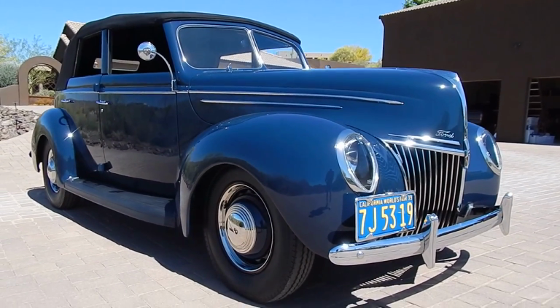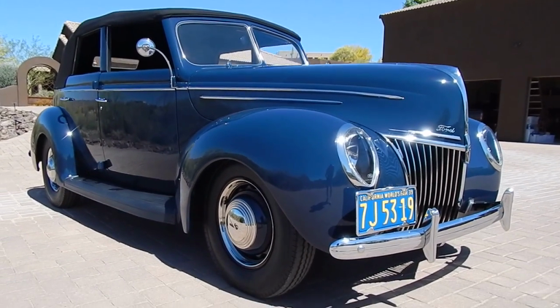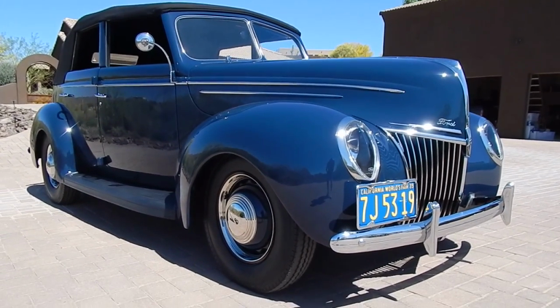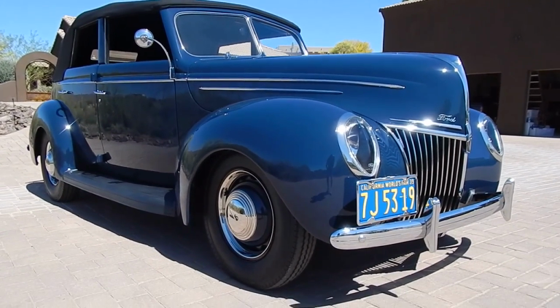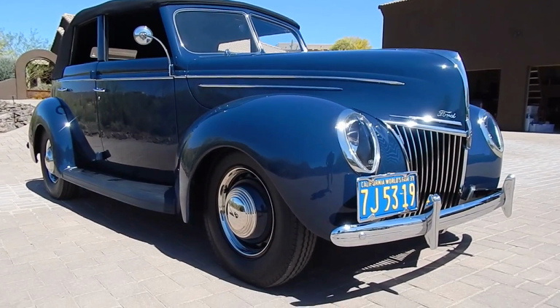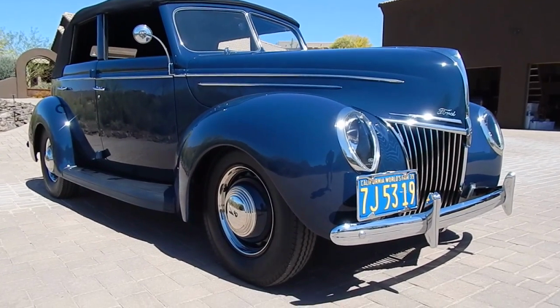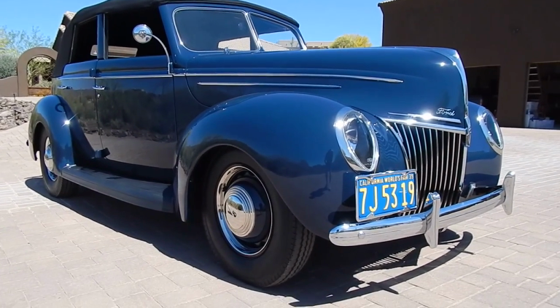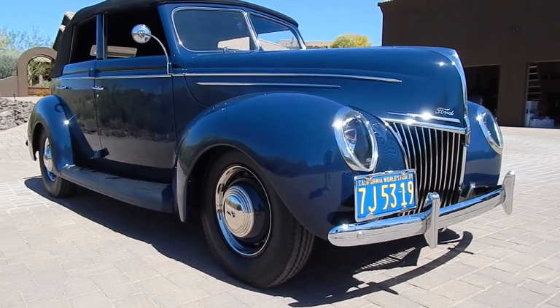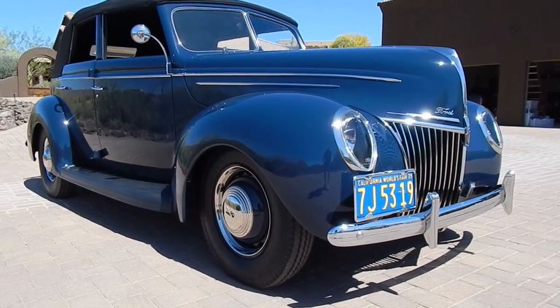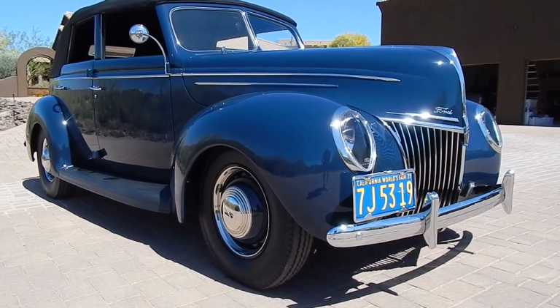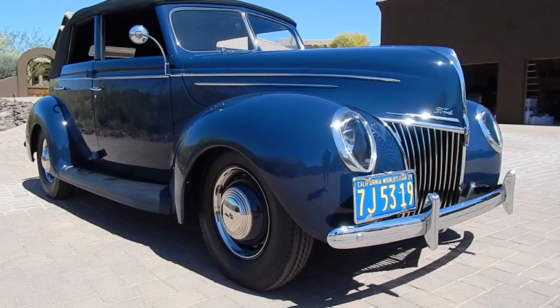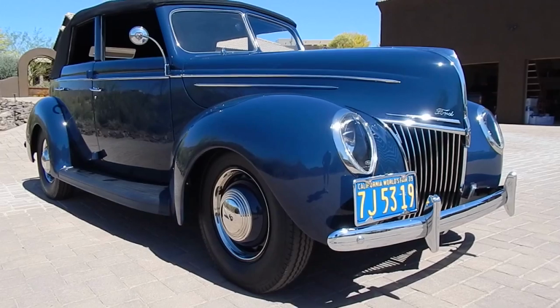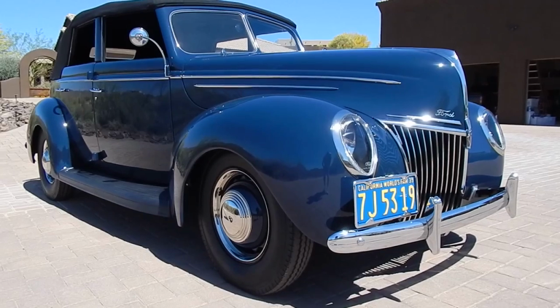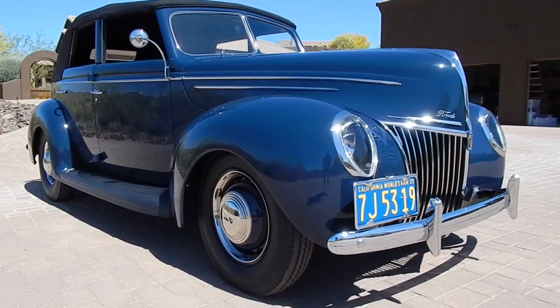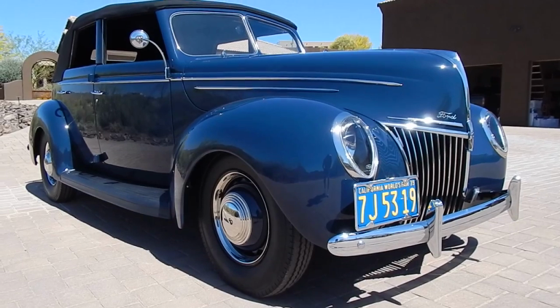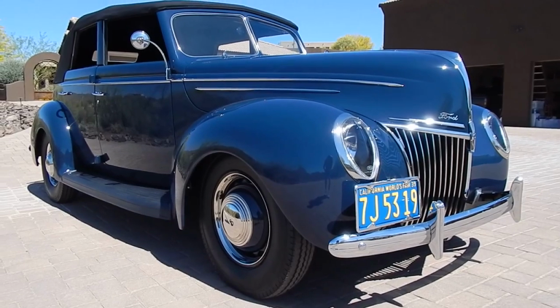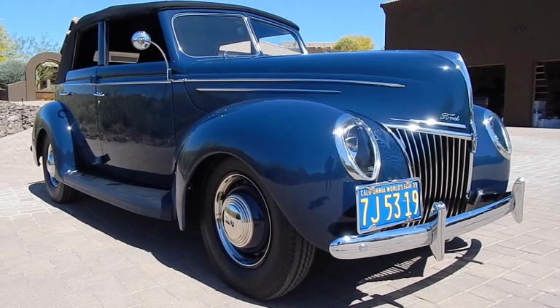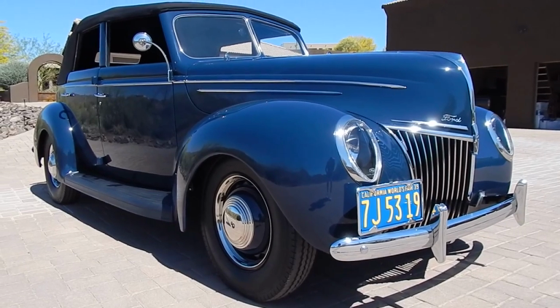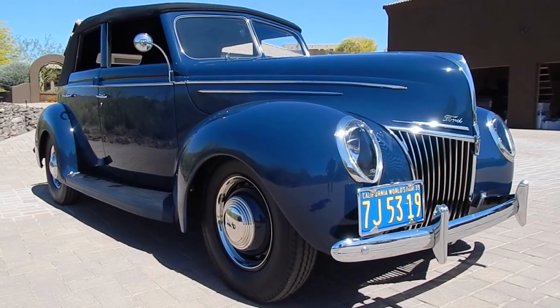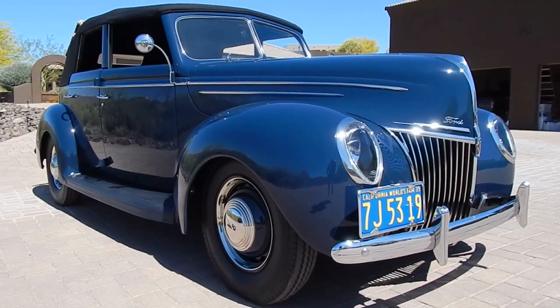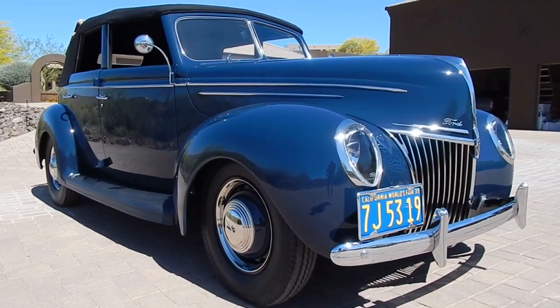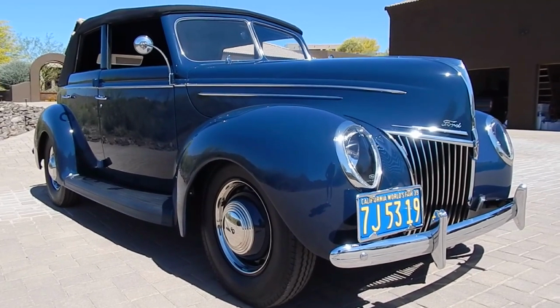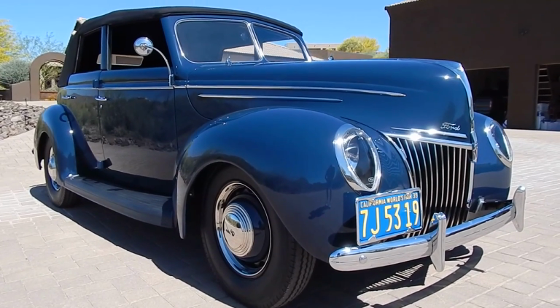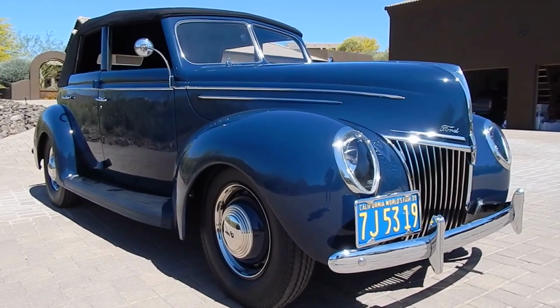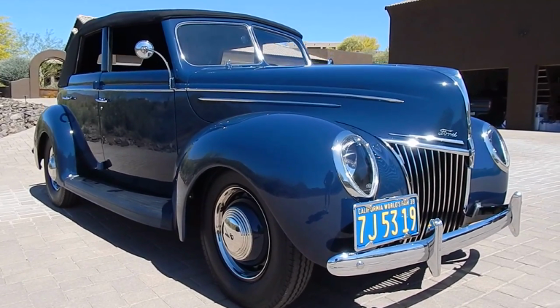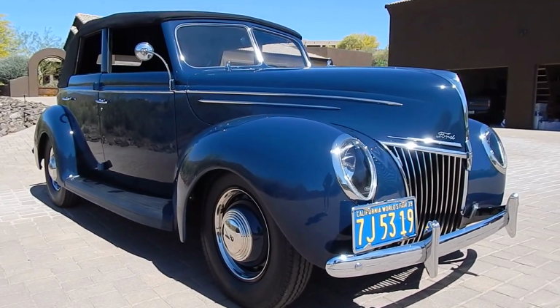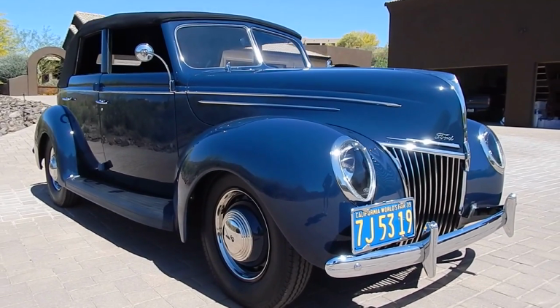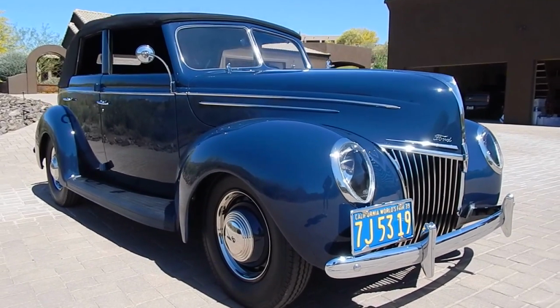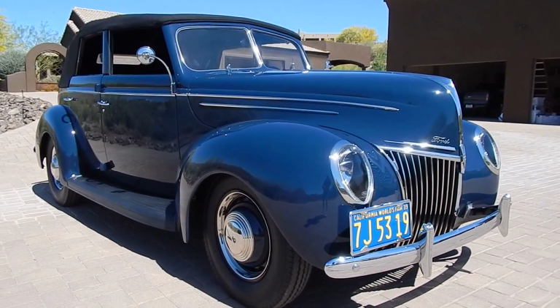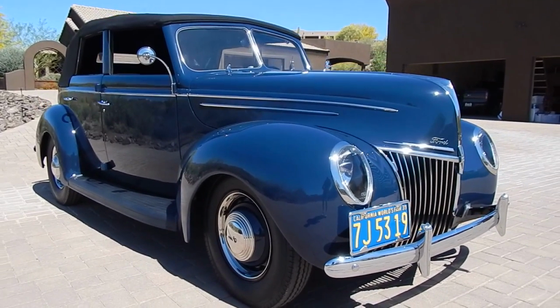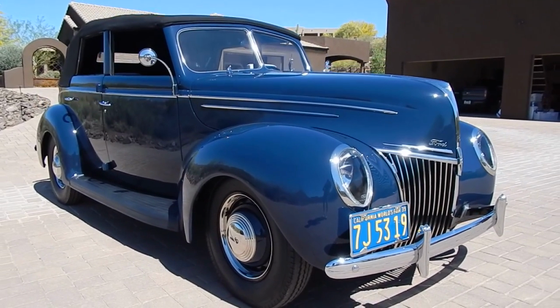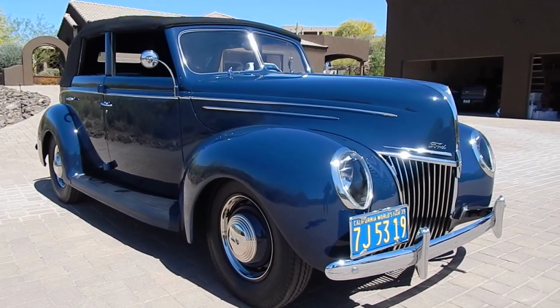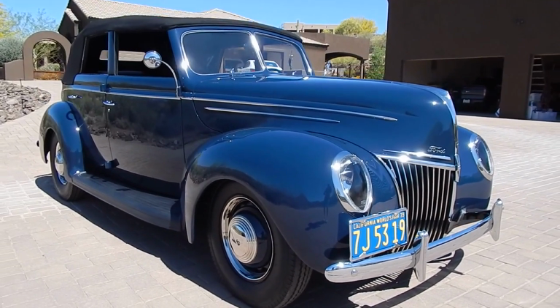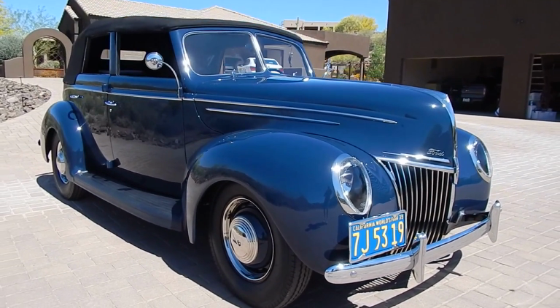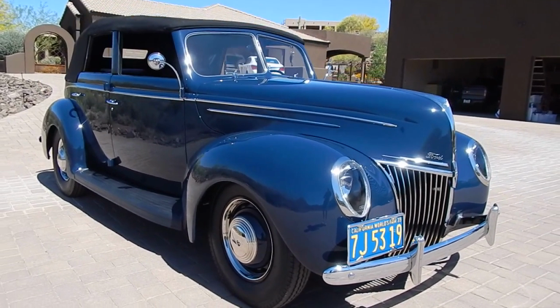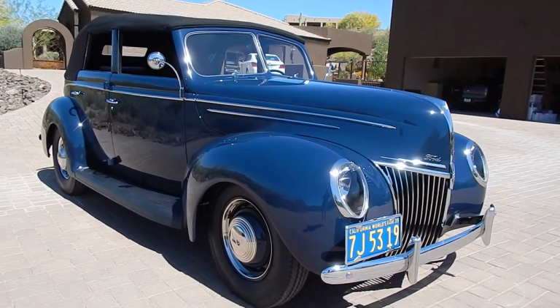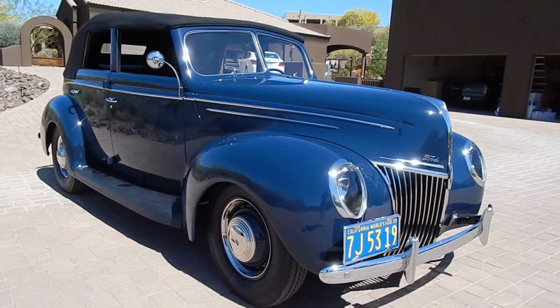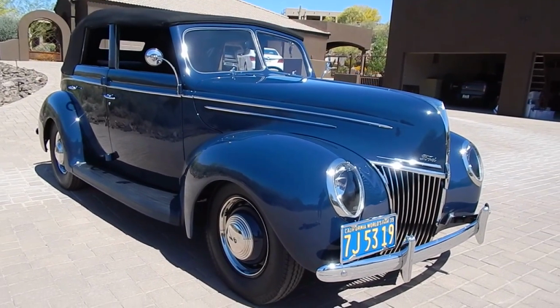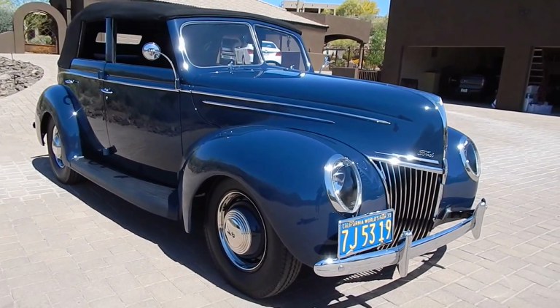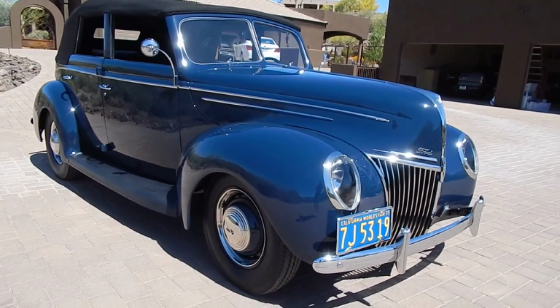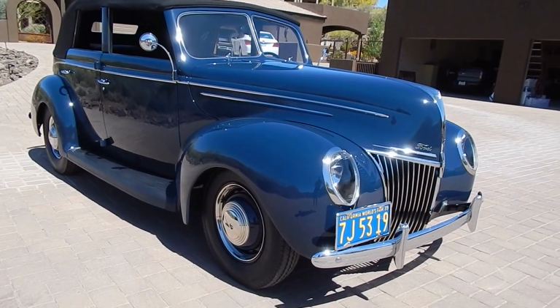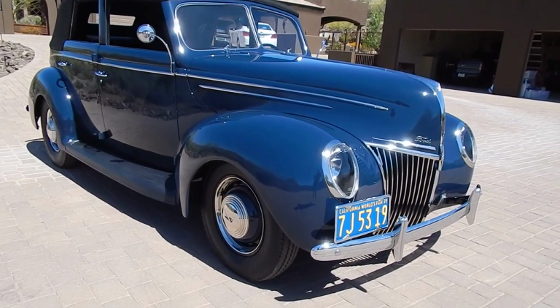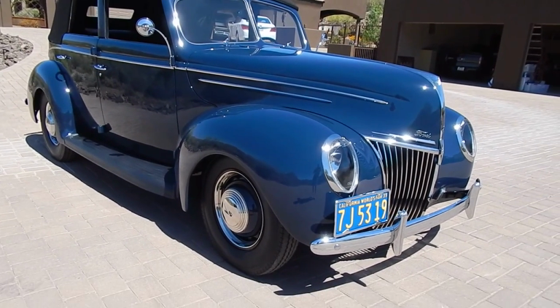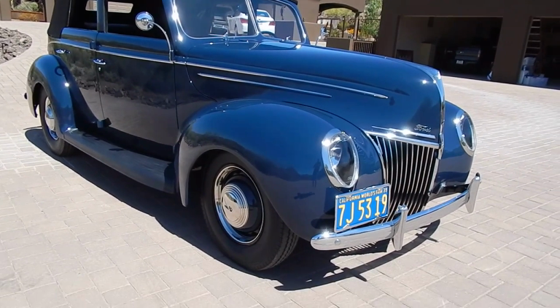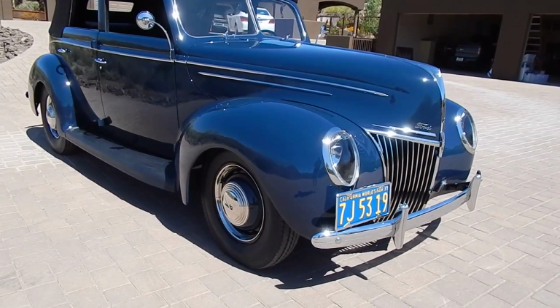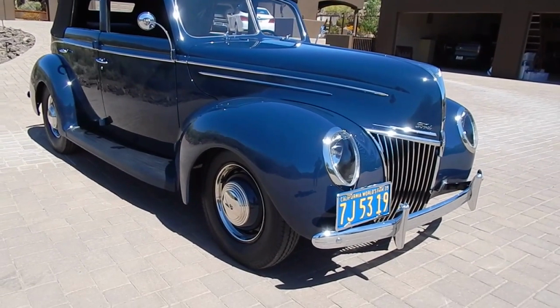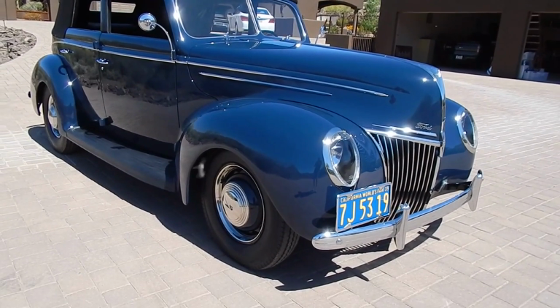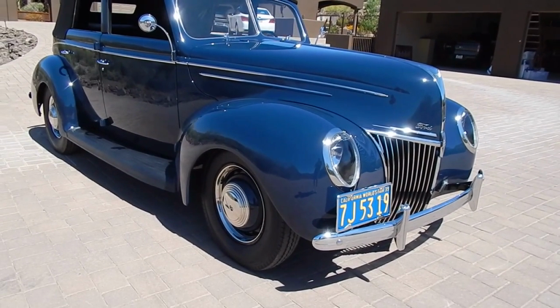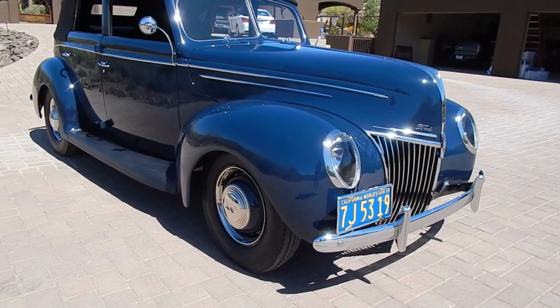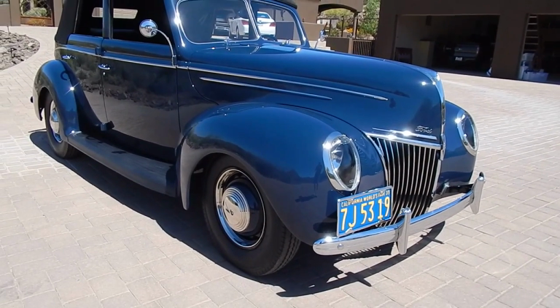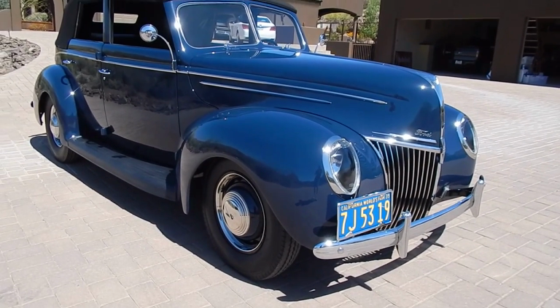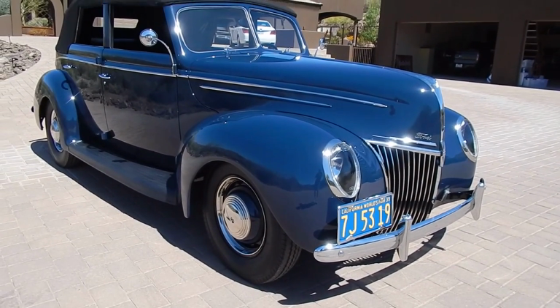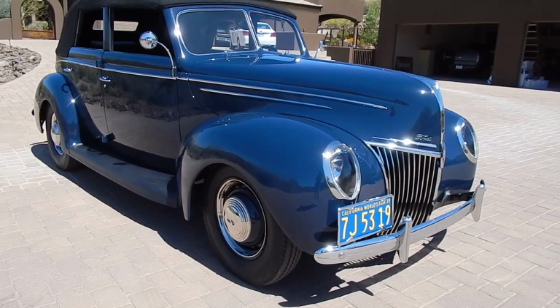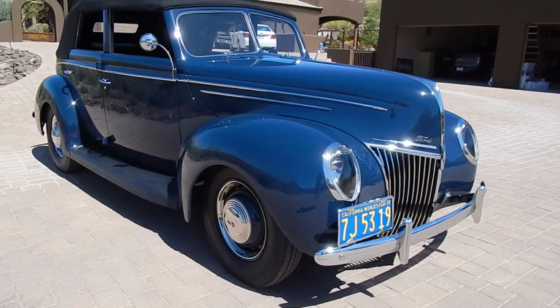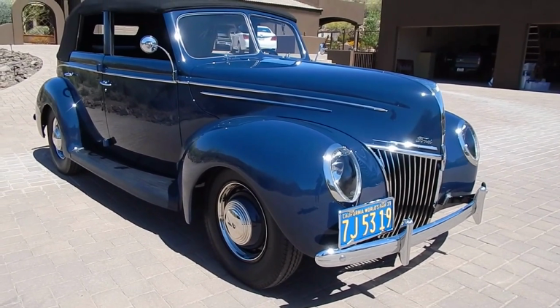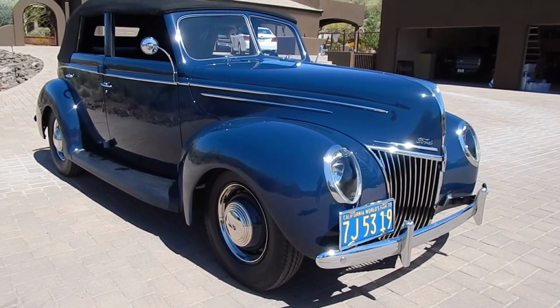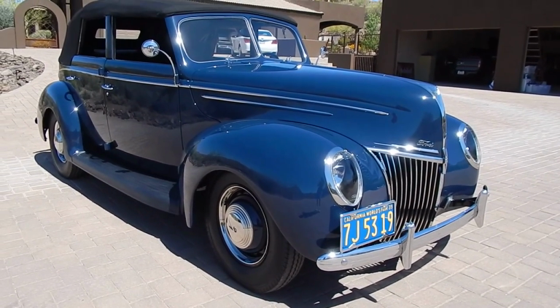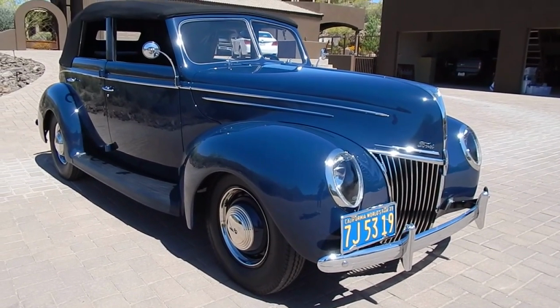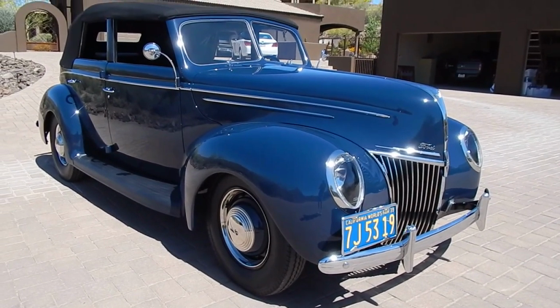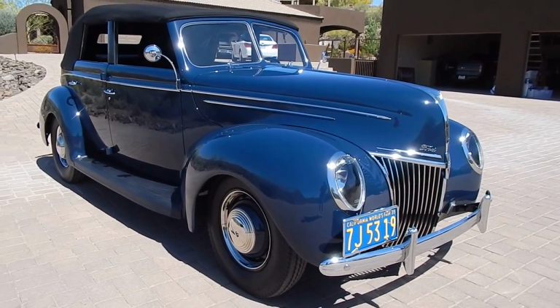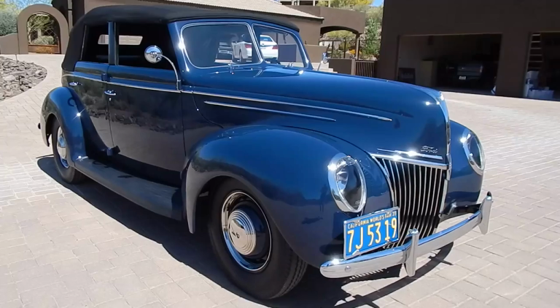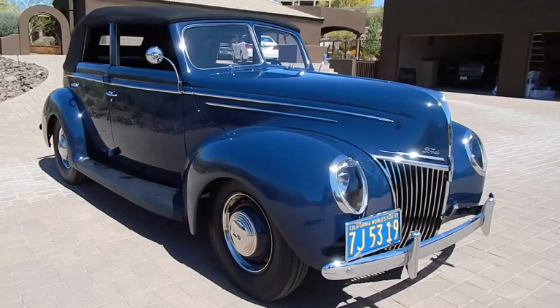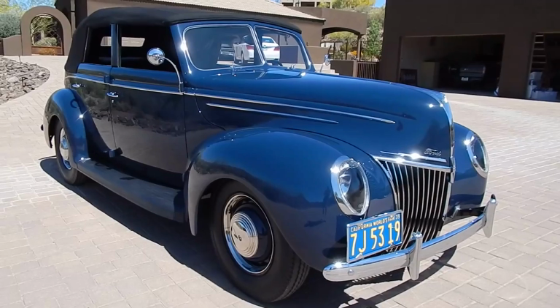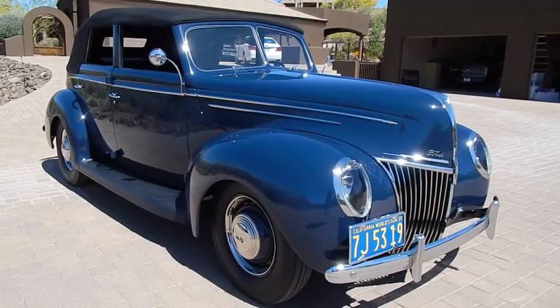I'm going to be a little bit more quiet in these videos because not much to say on this old girl. They're beautiful, spectacular.